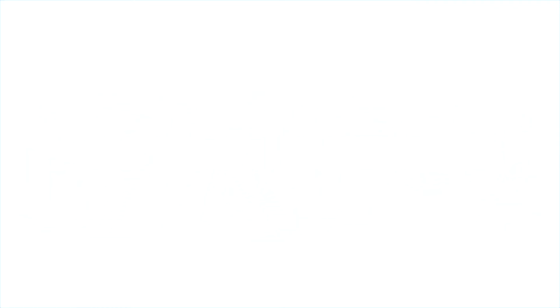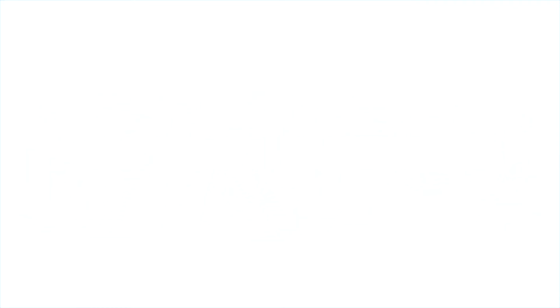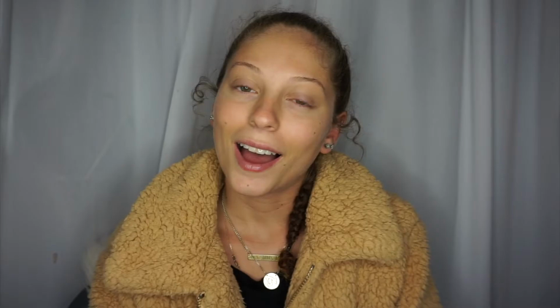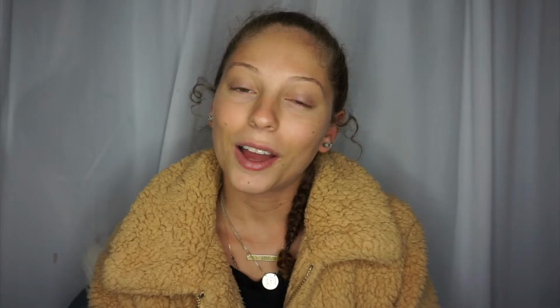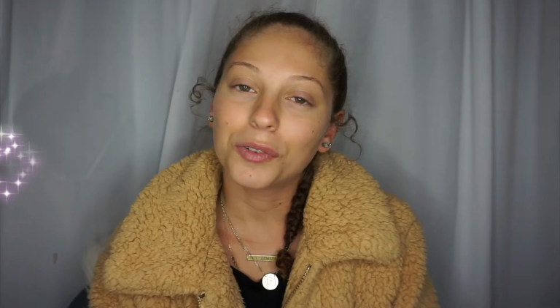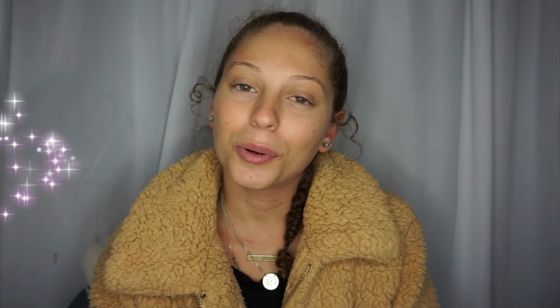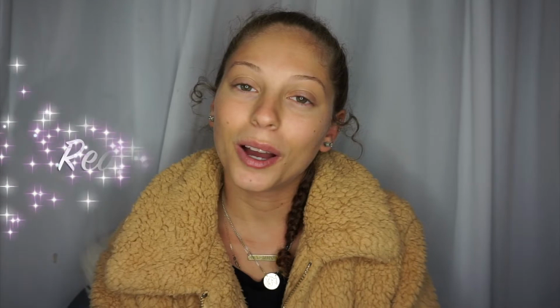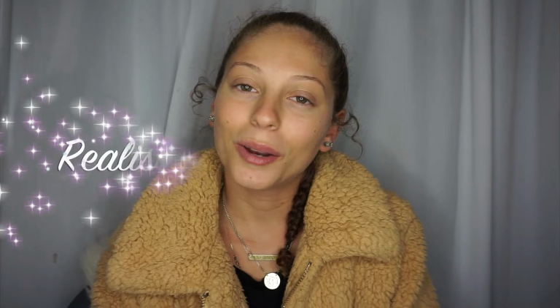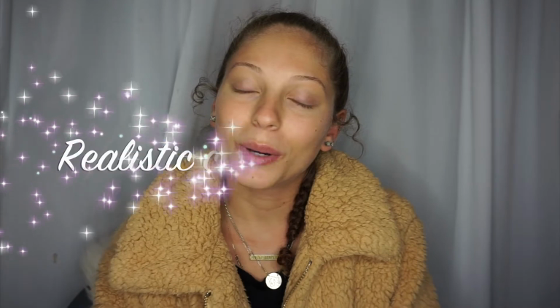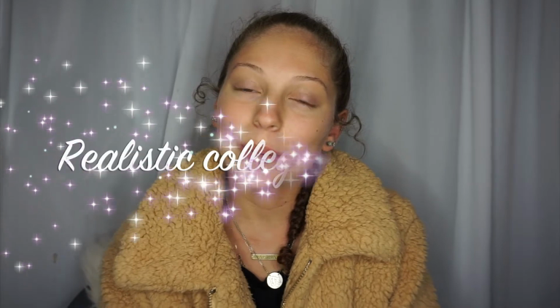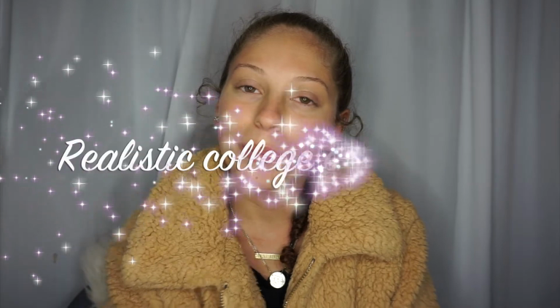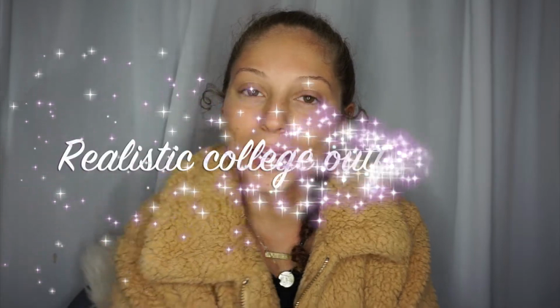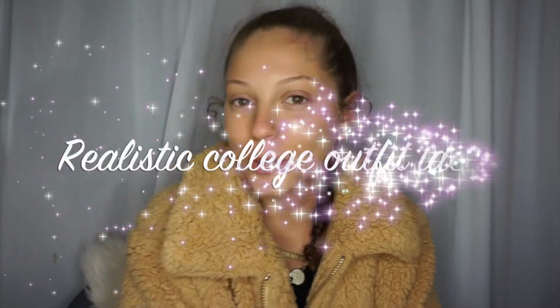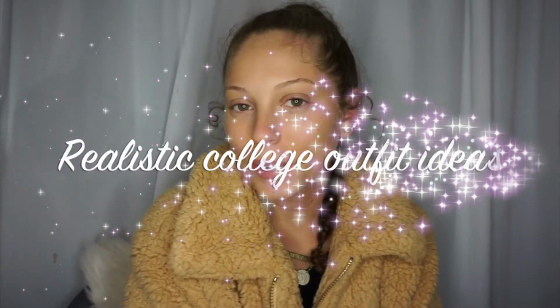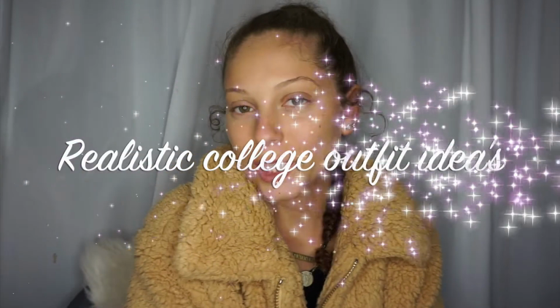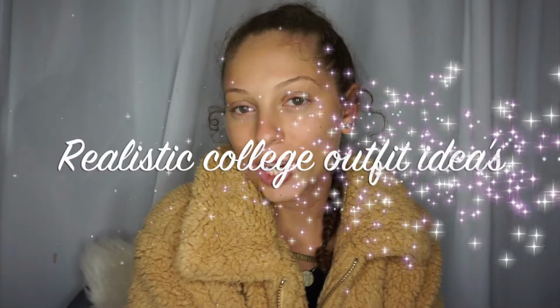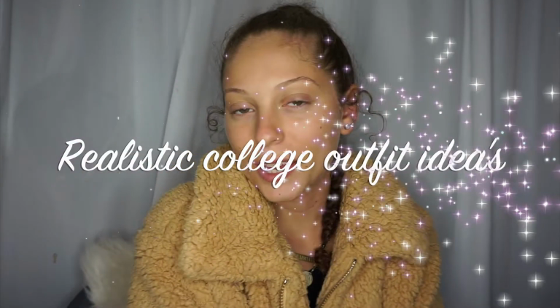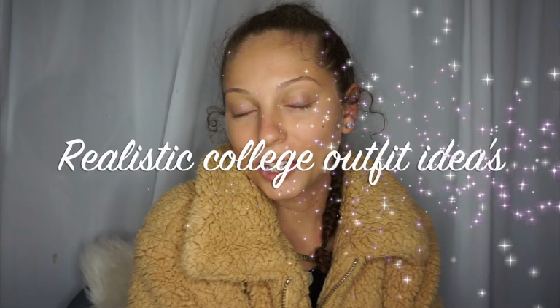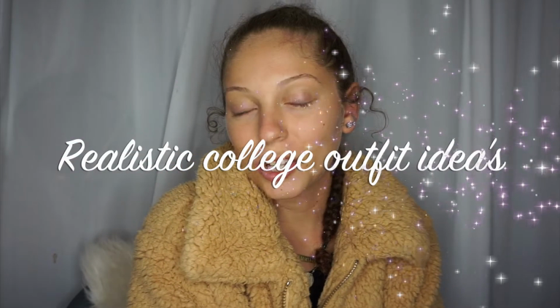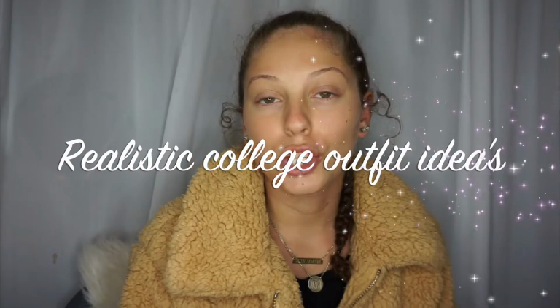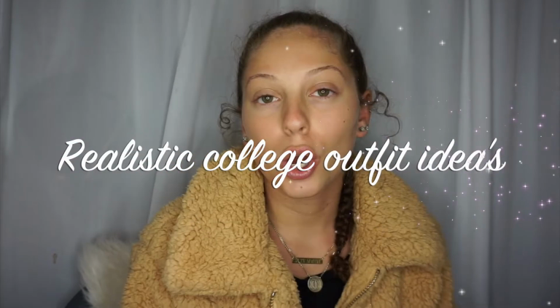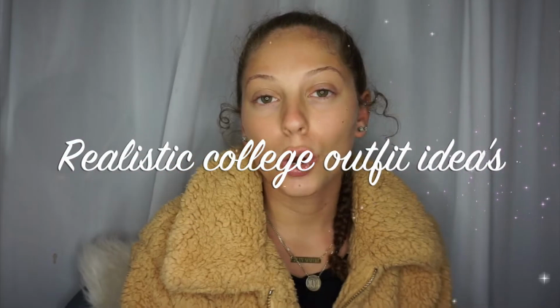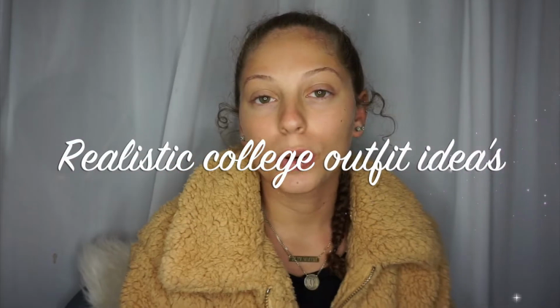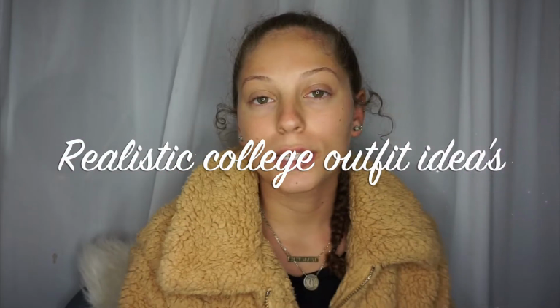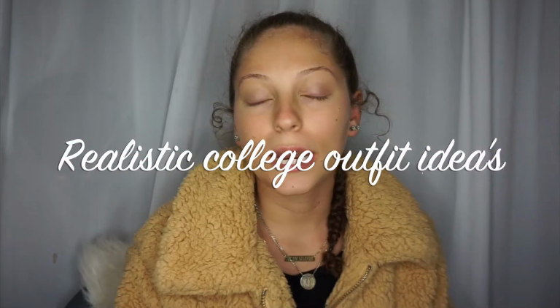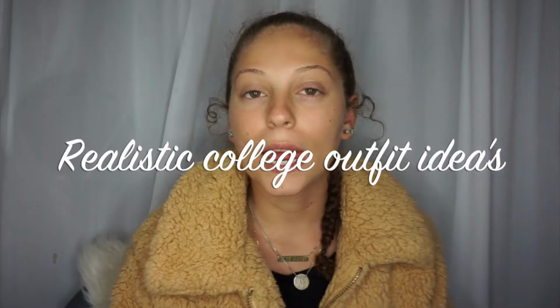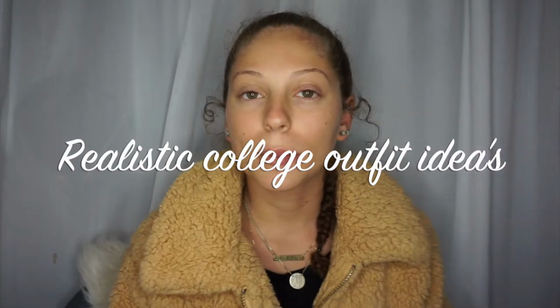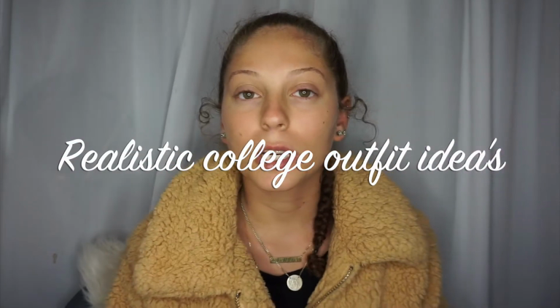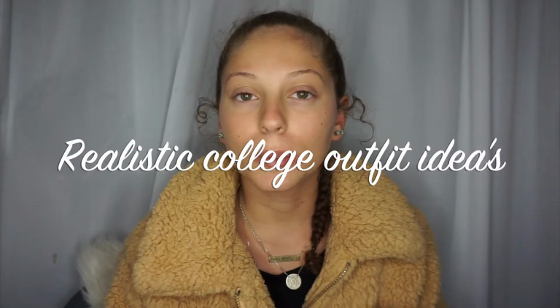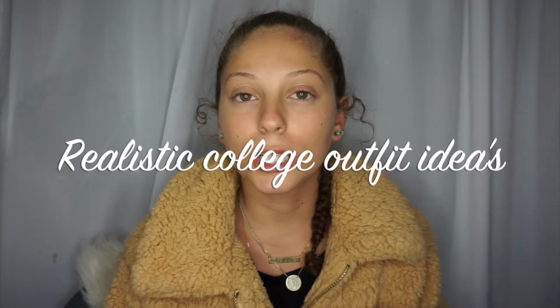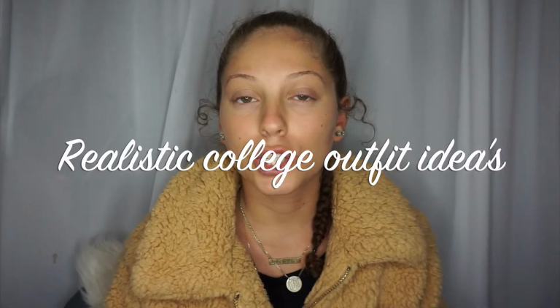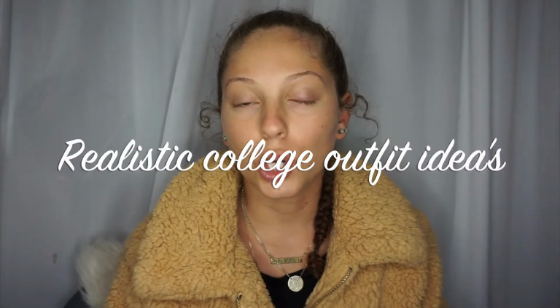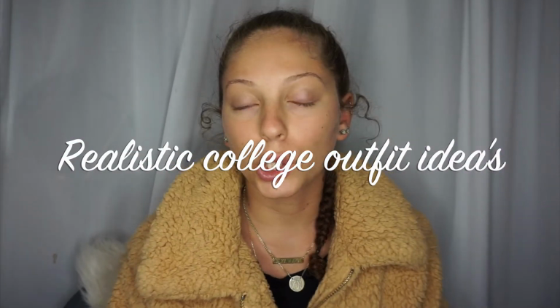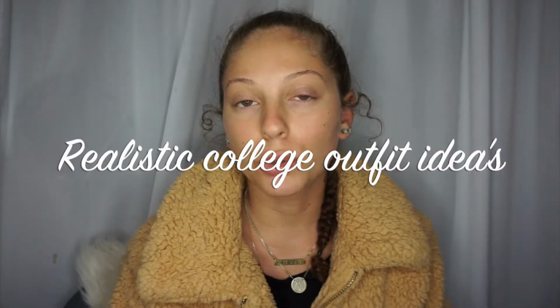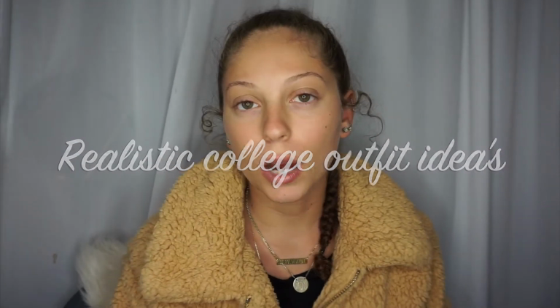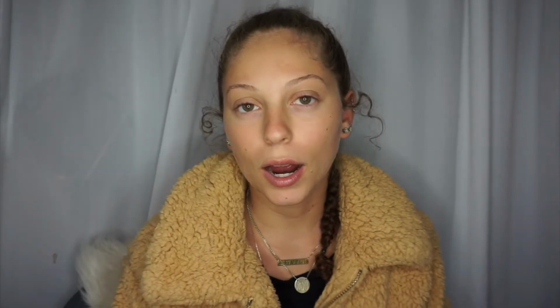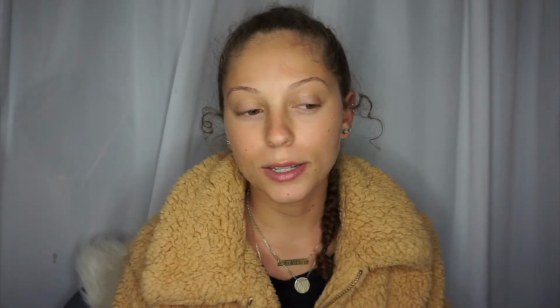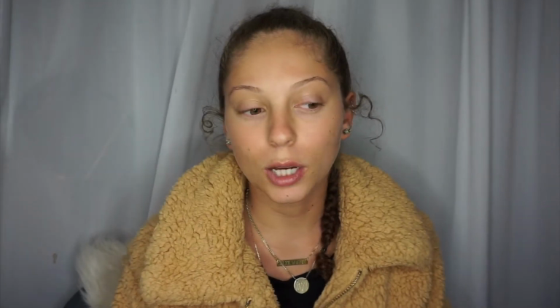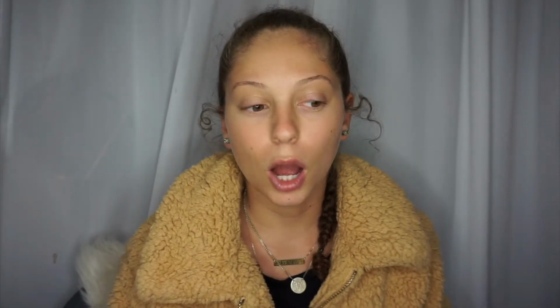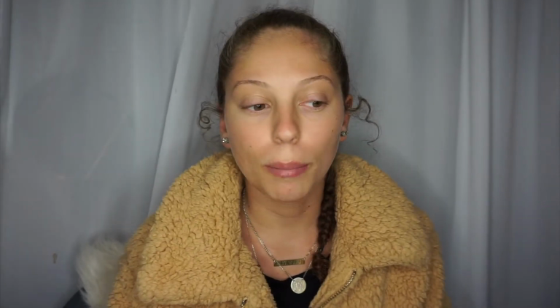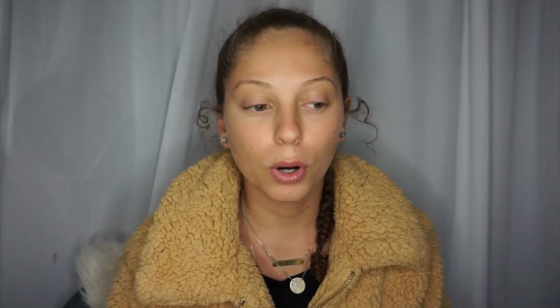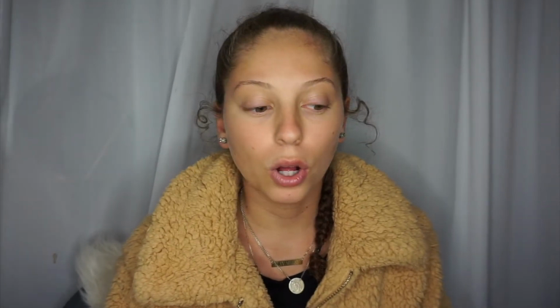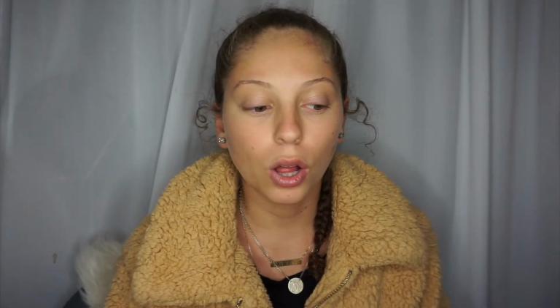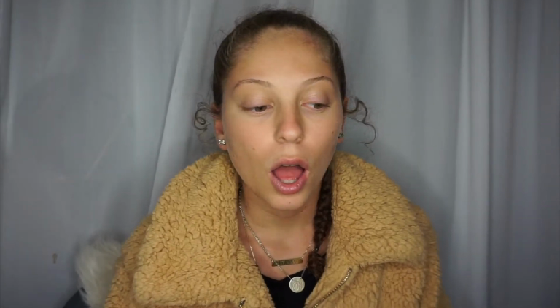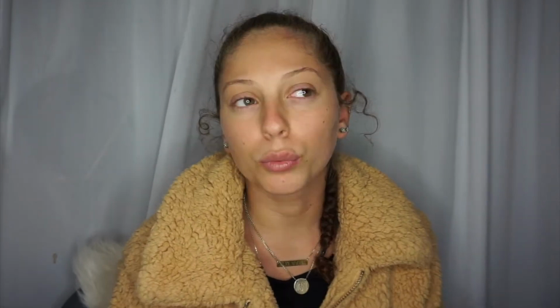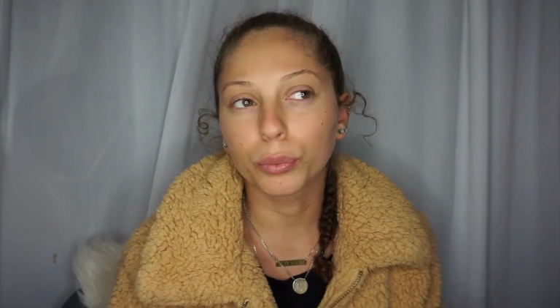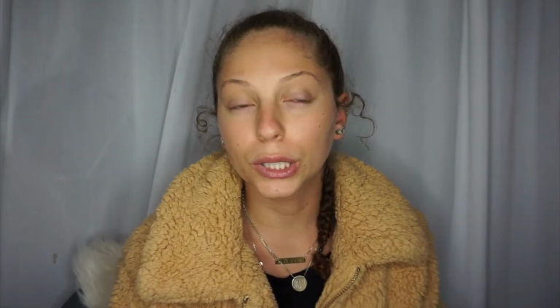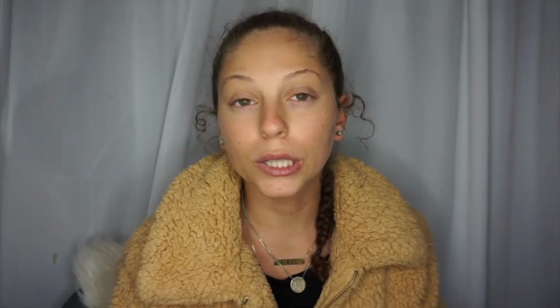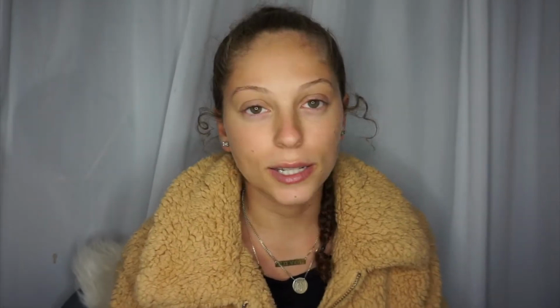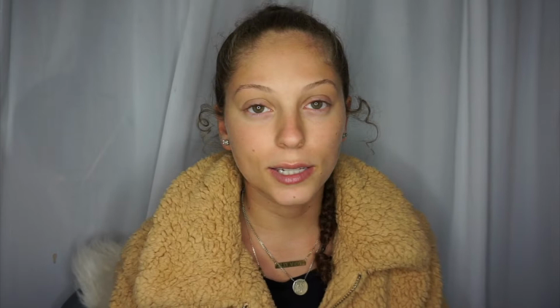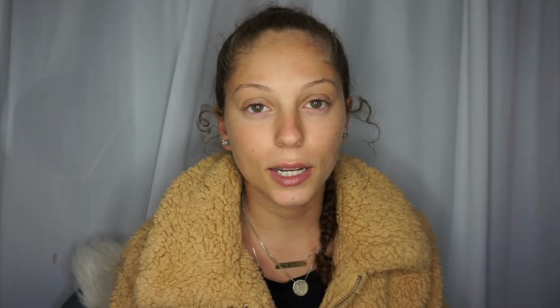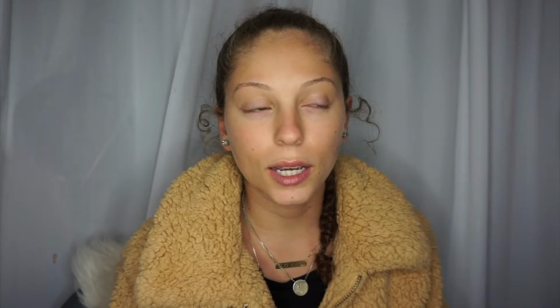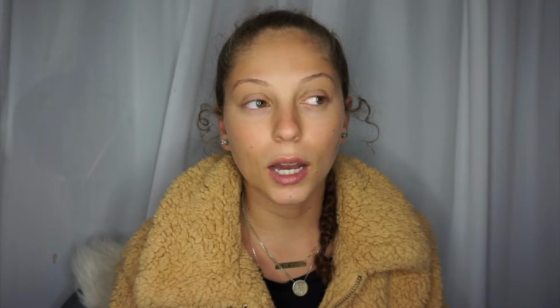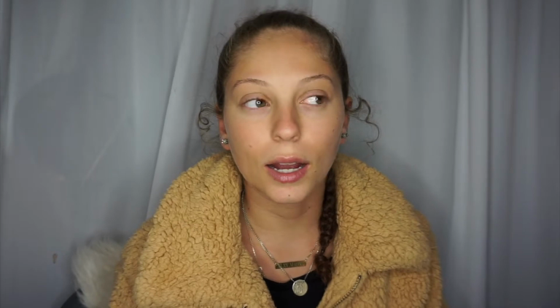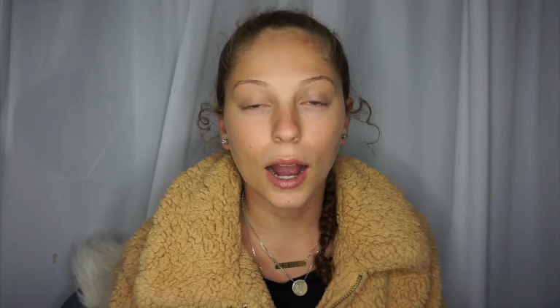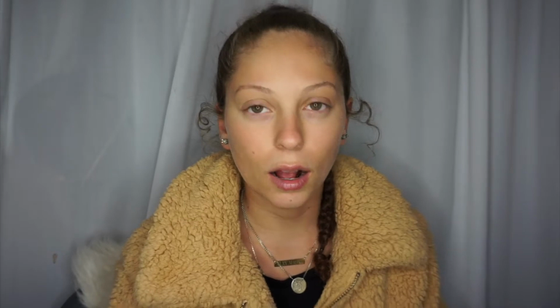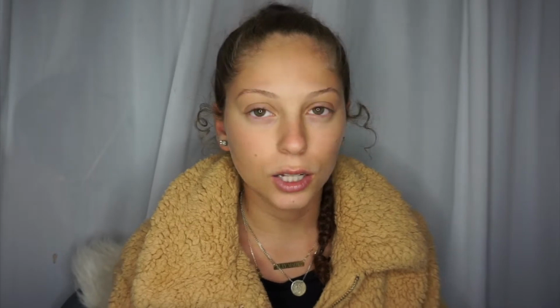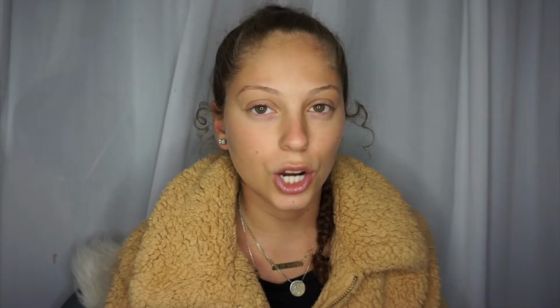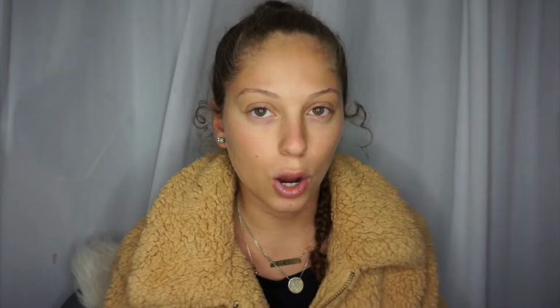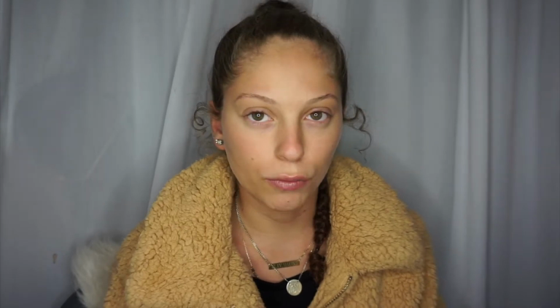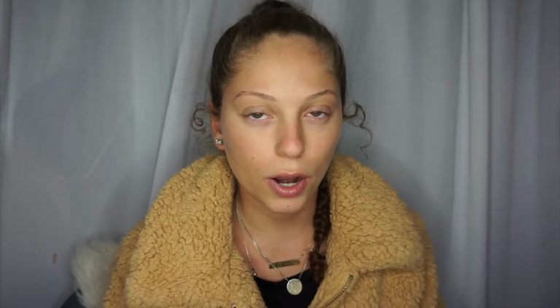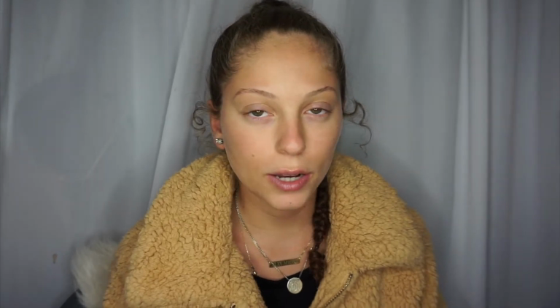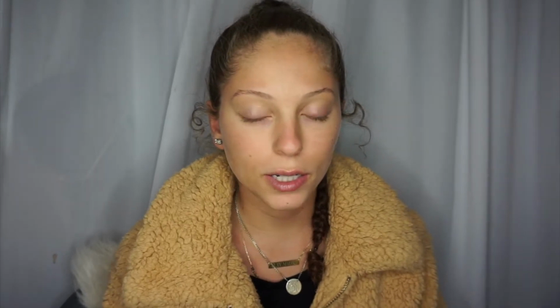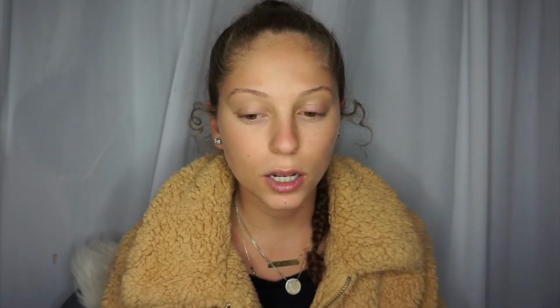Hi everyone, welcome back to my channel. Today I'm going to be showing you guys a couple of realistic college outfit ideas.